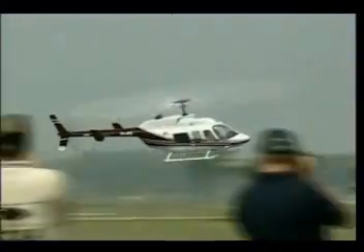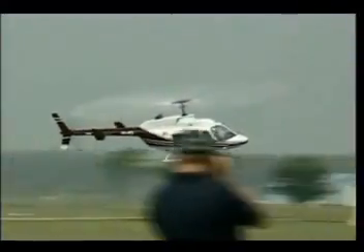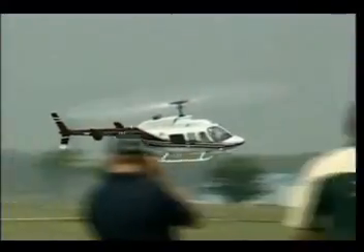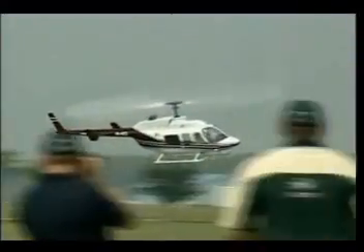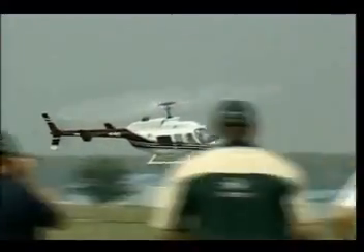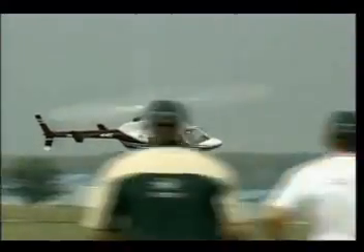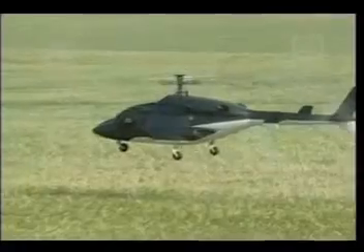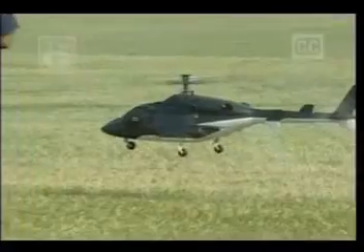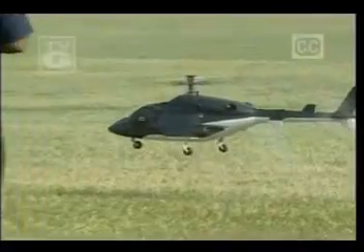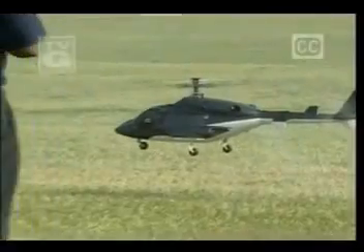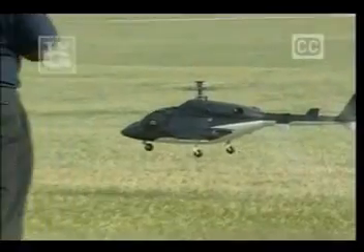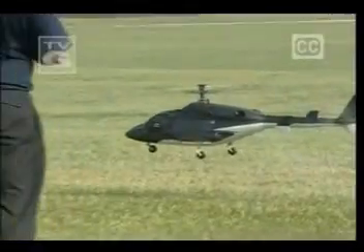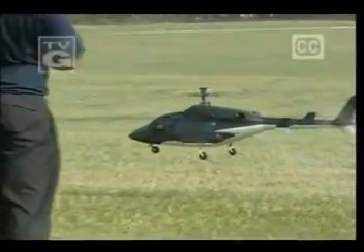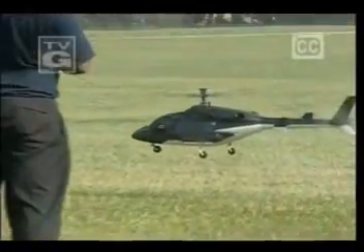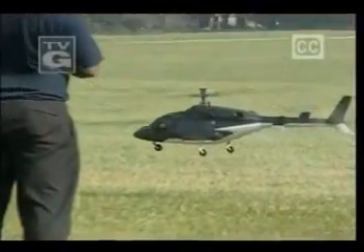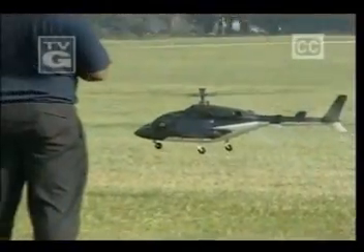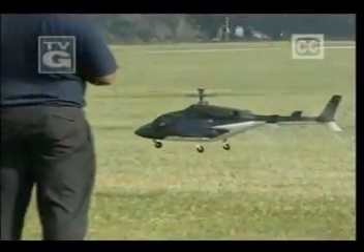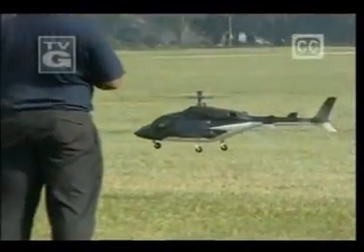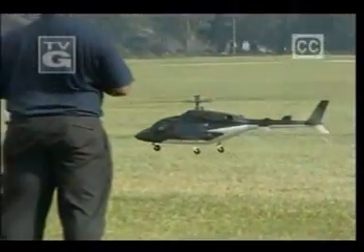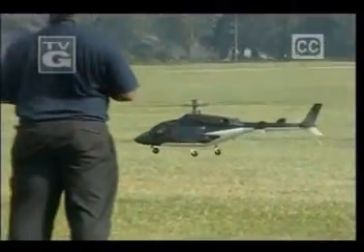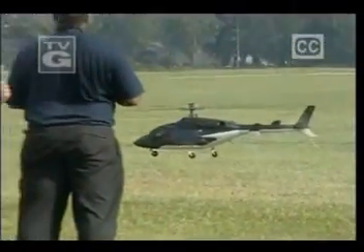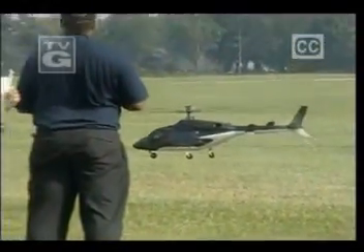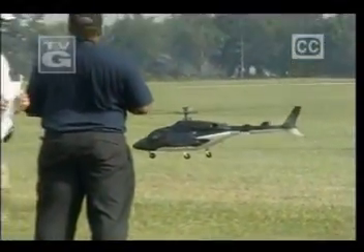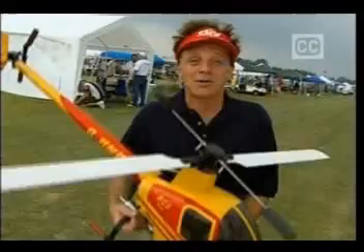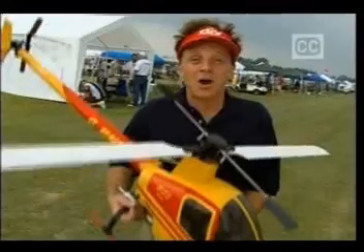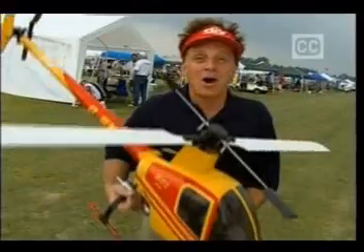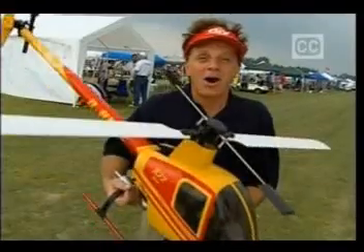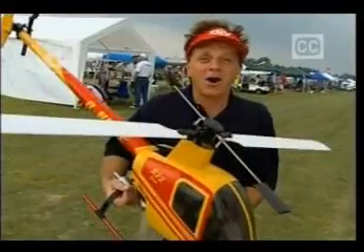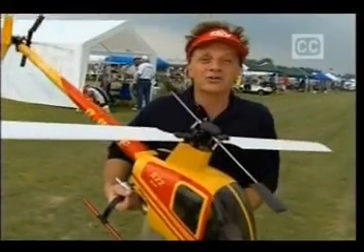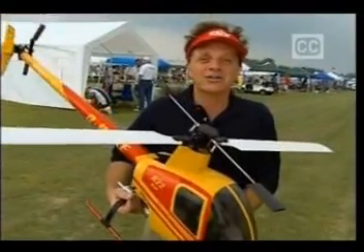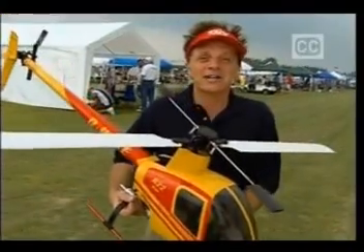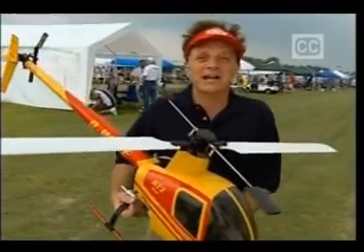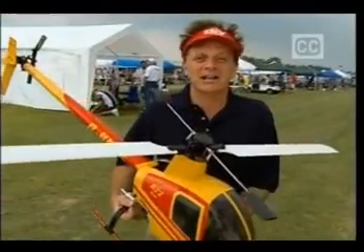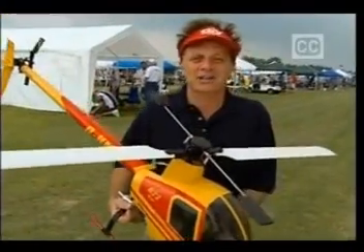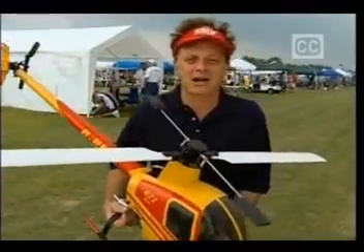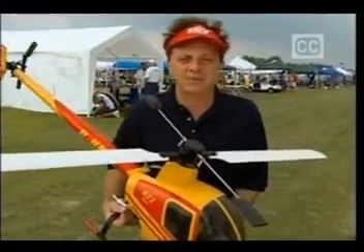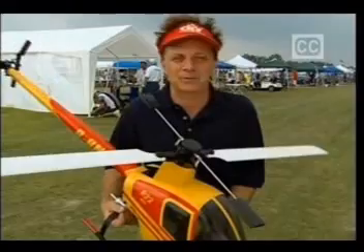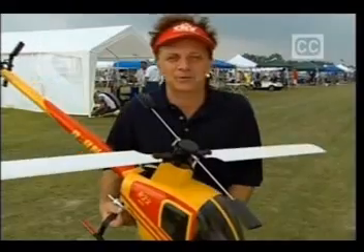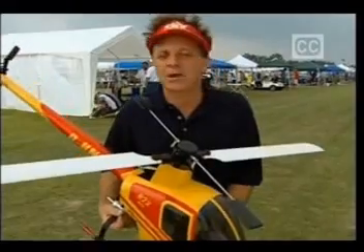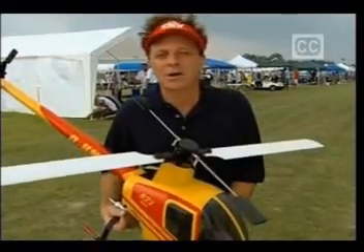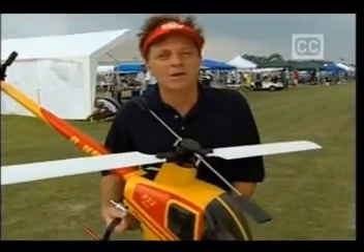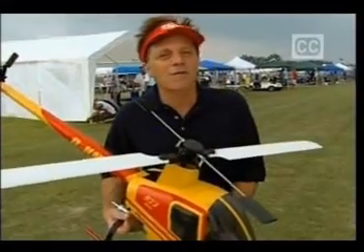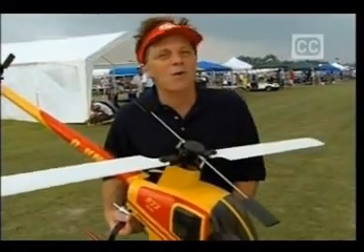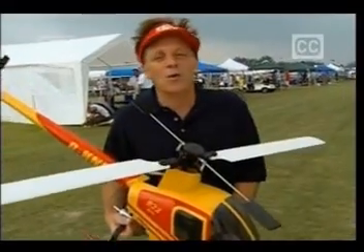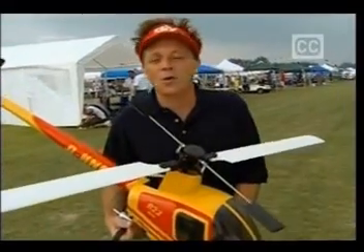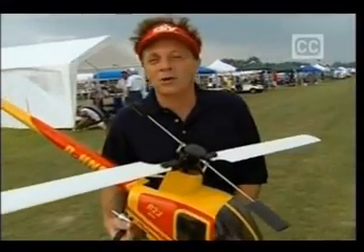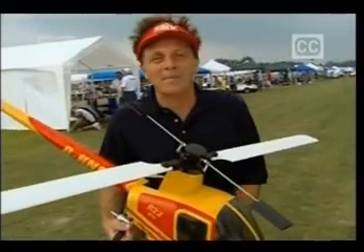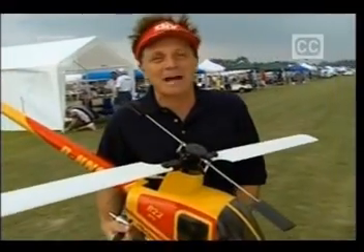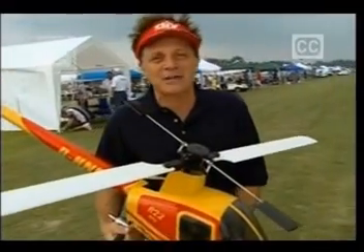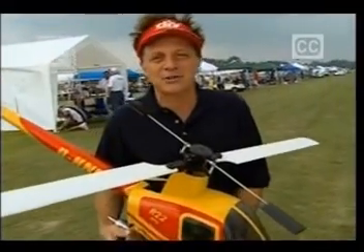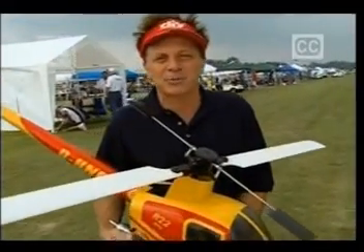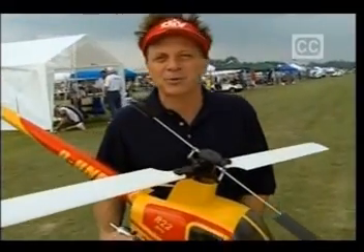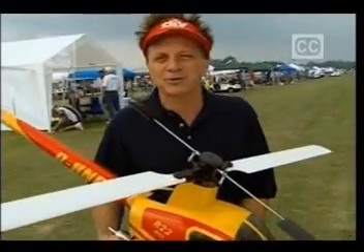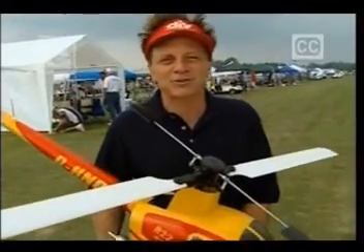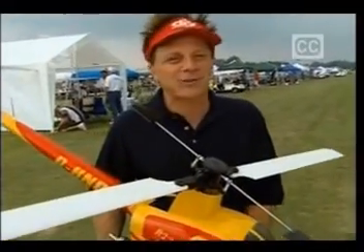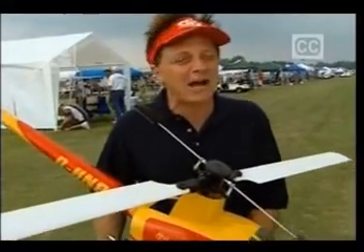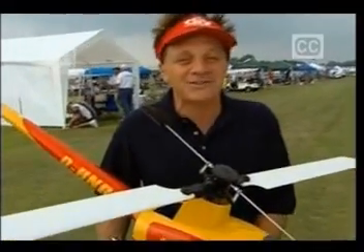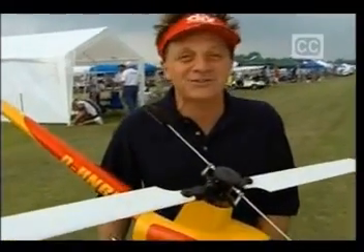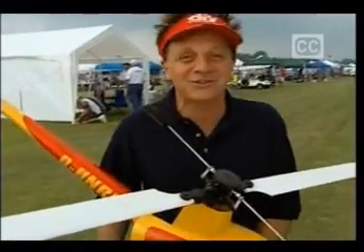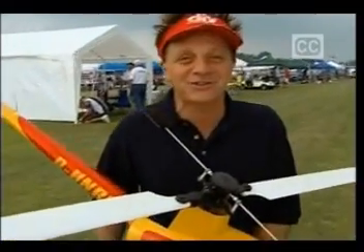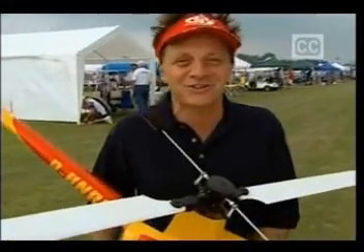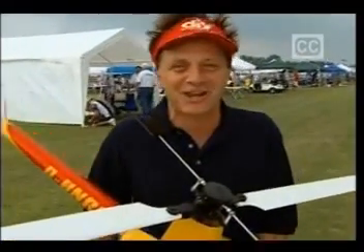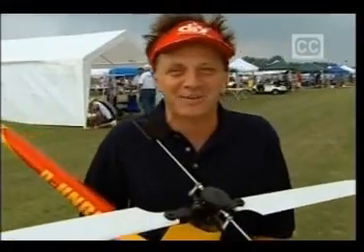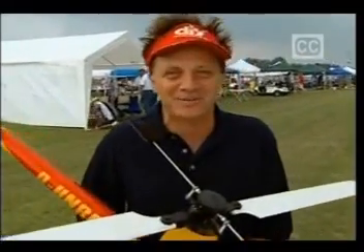Coming up next on Radio Control Hobbies: RC helicopters of all imaginable sizes and shapes.